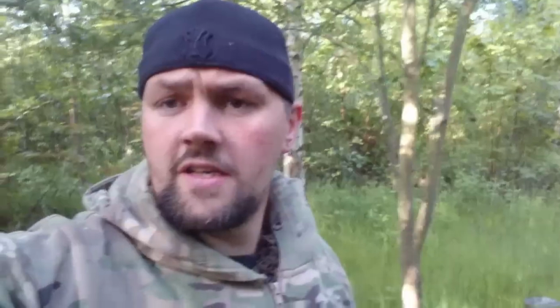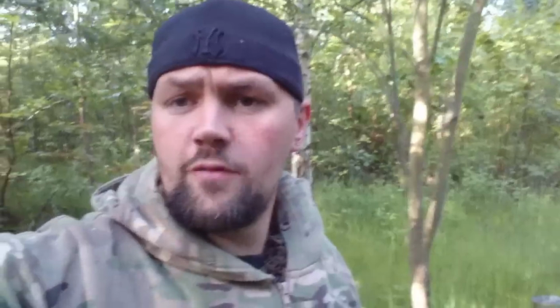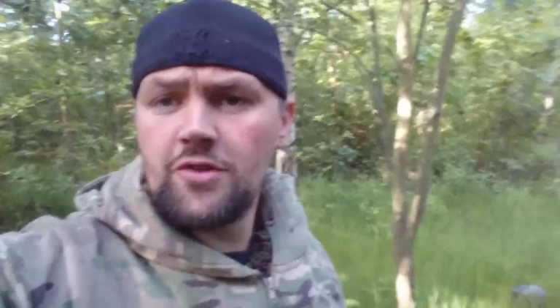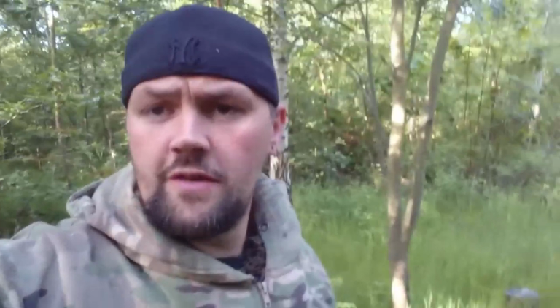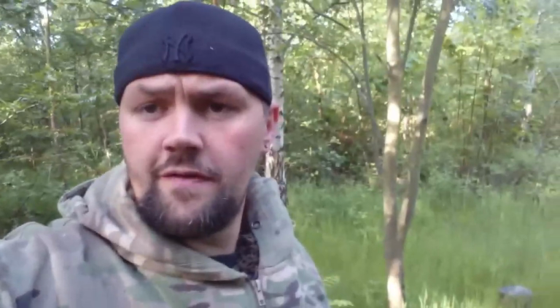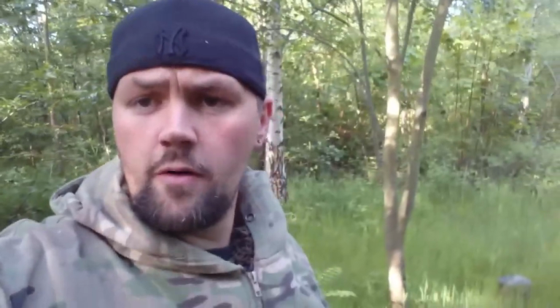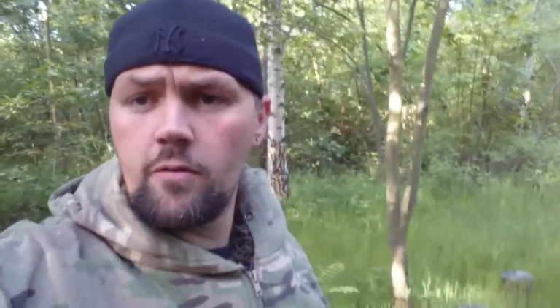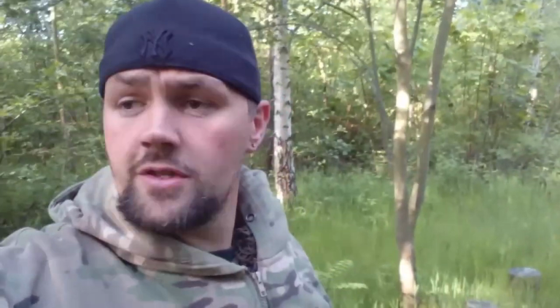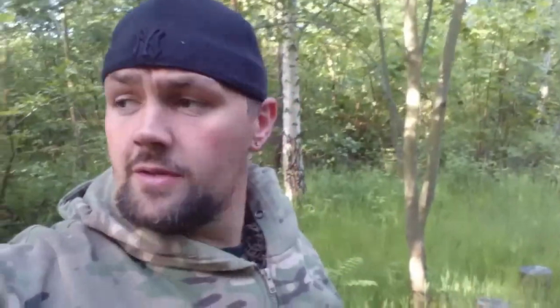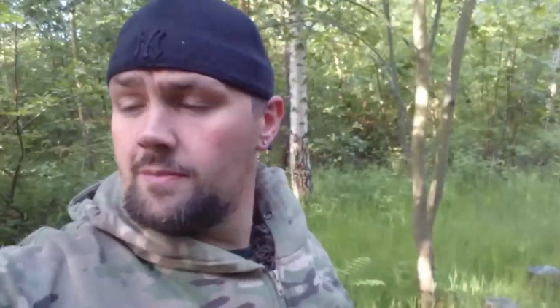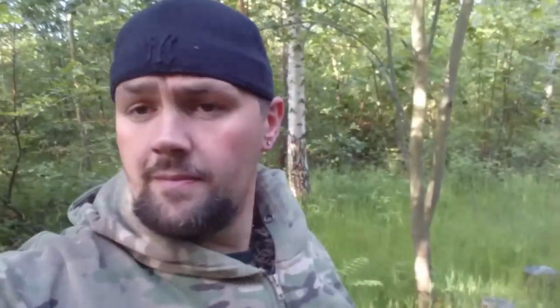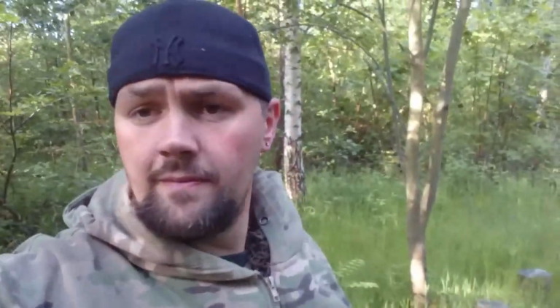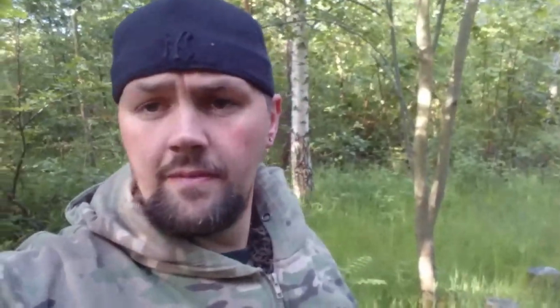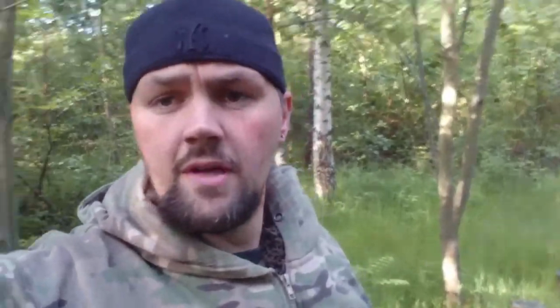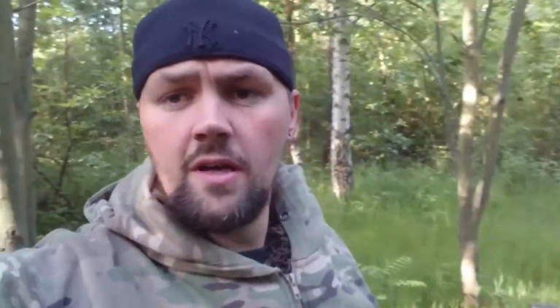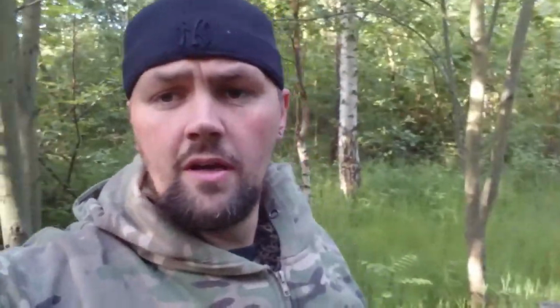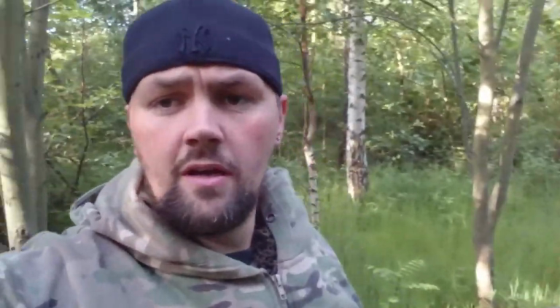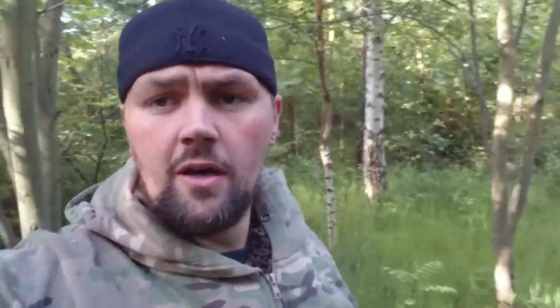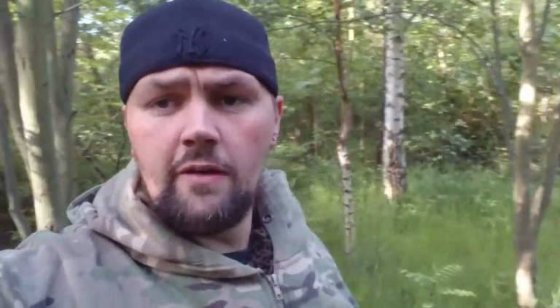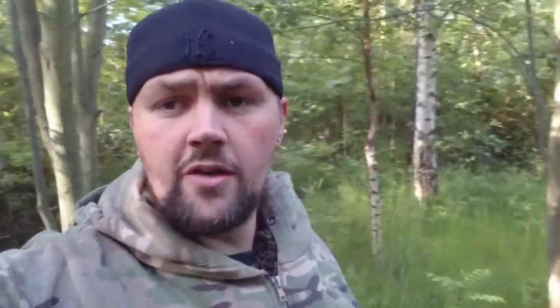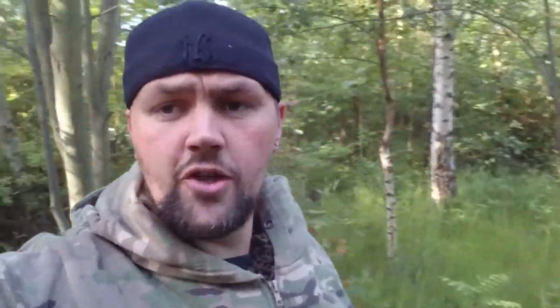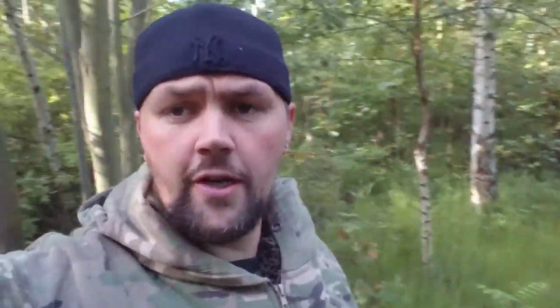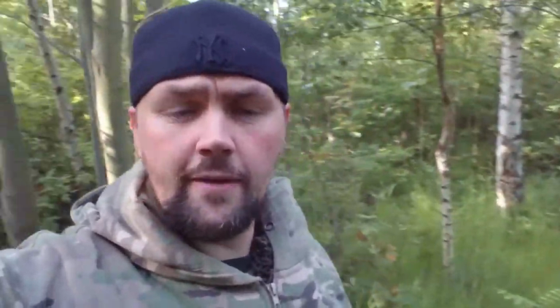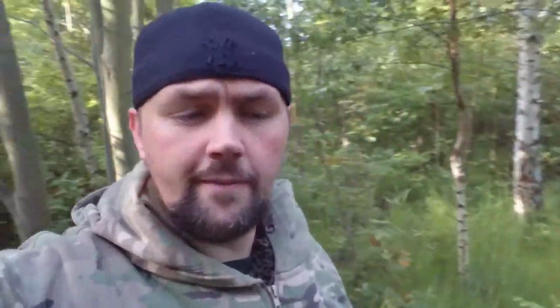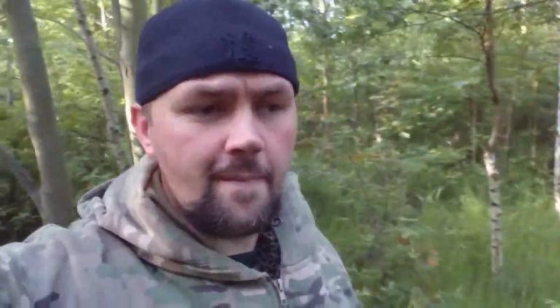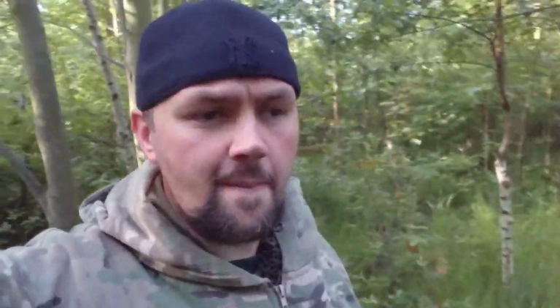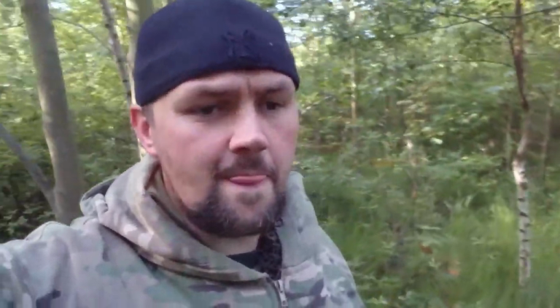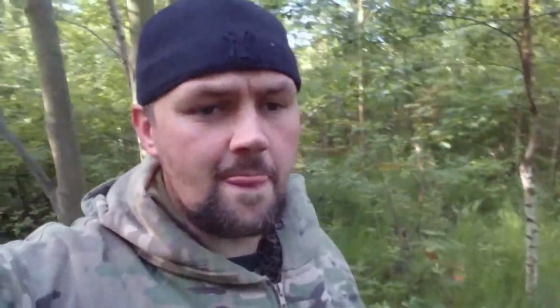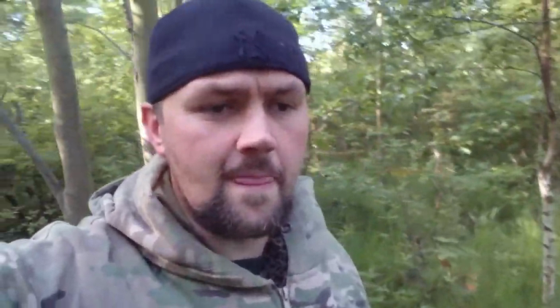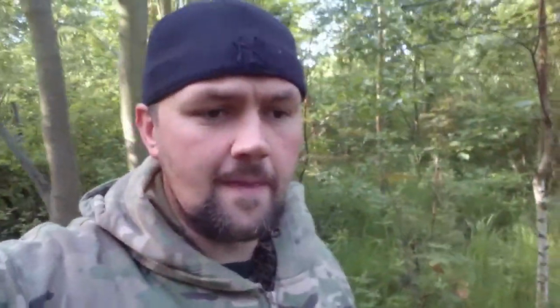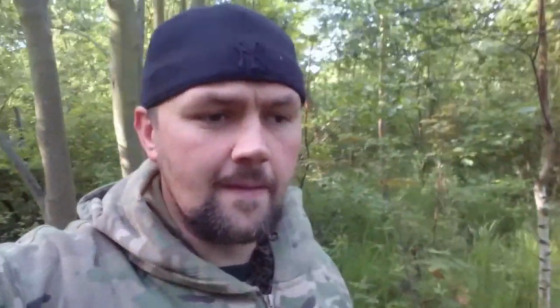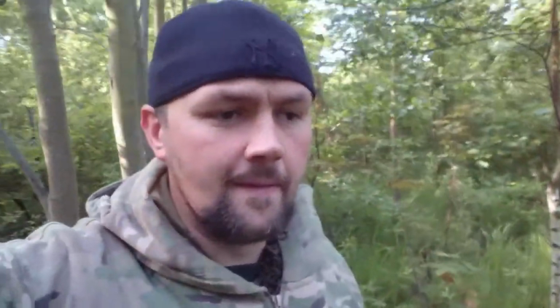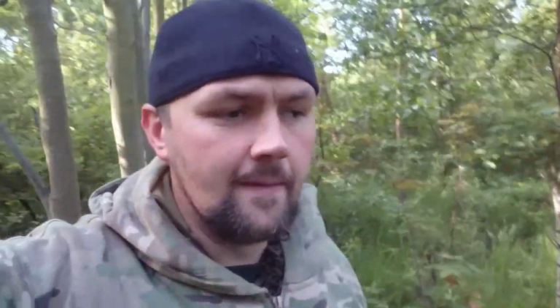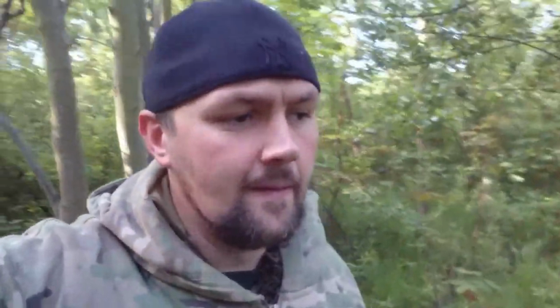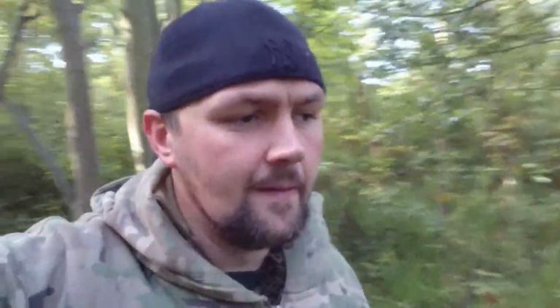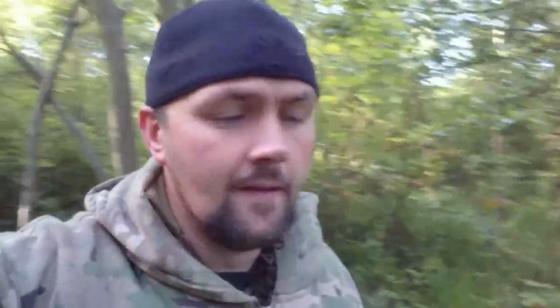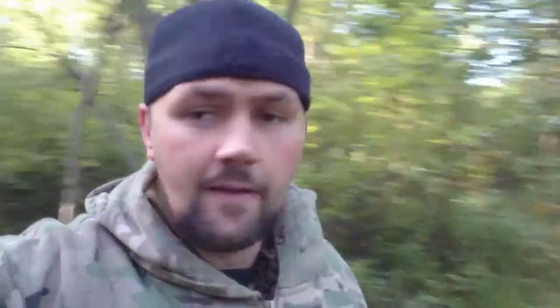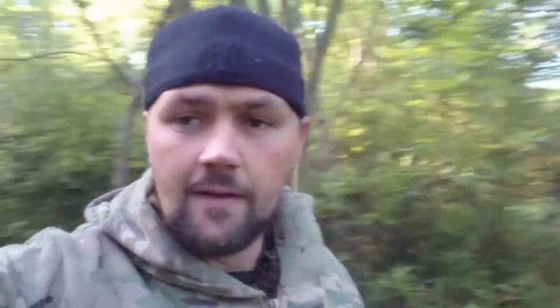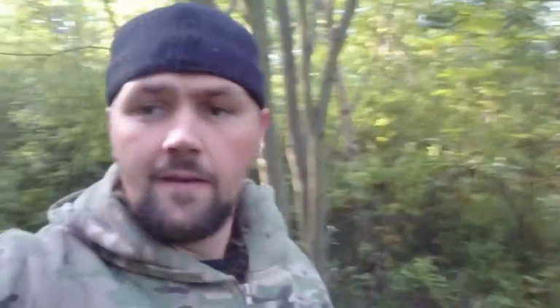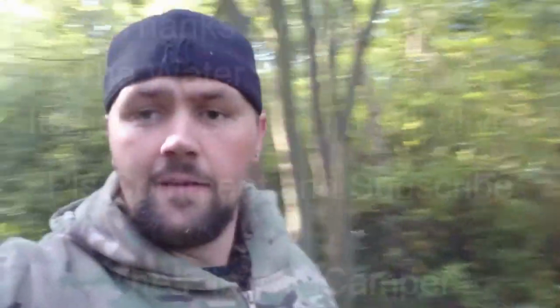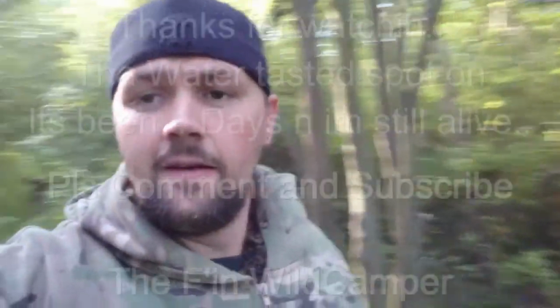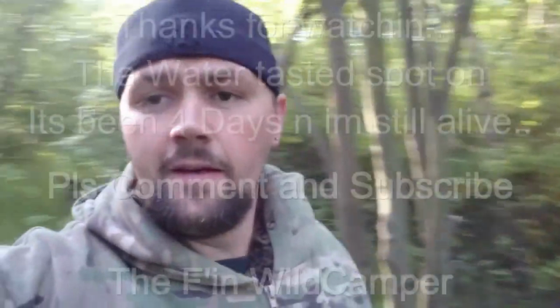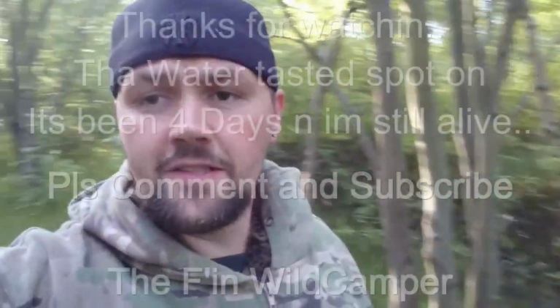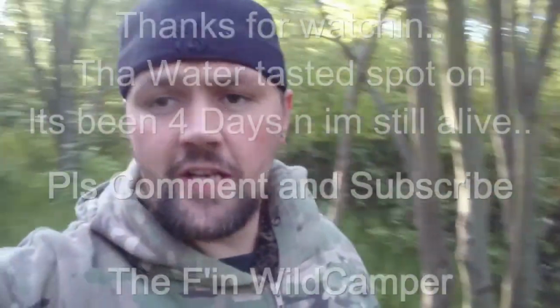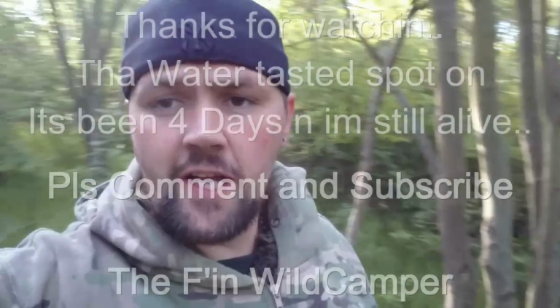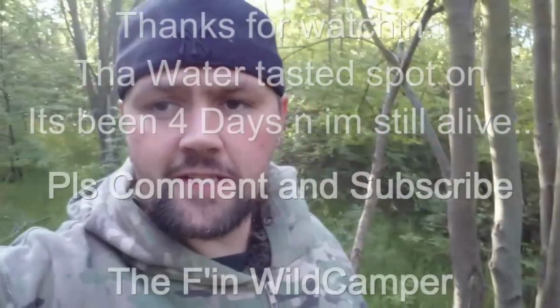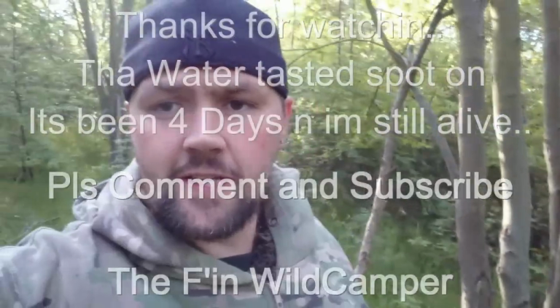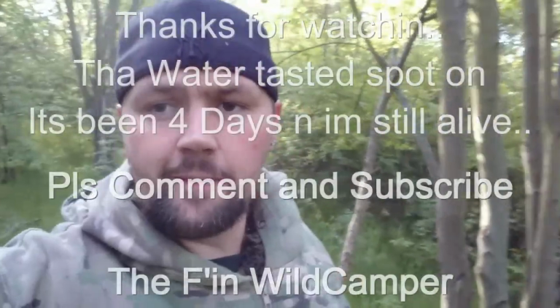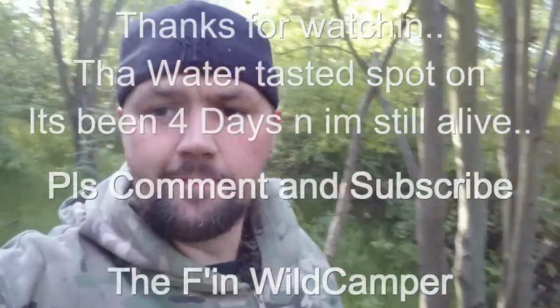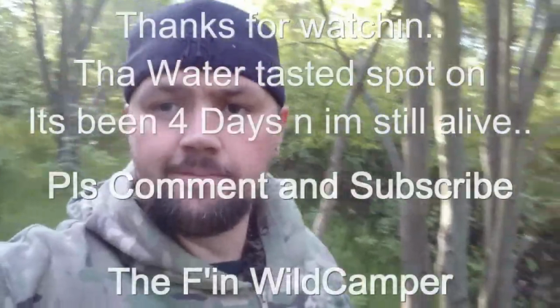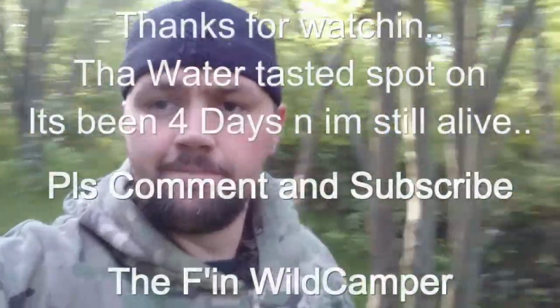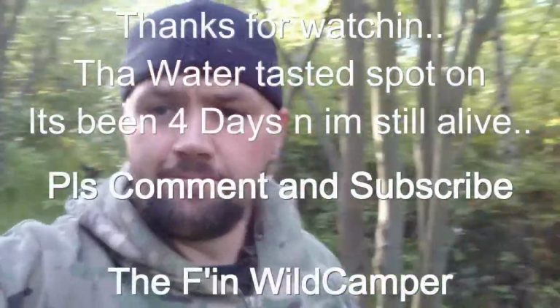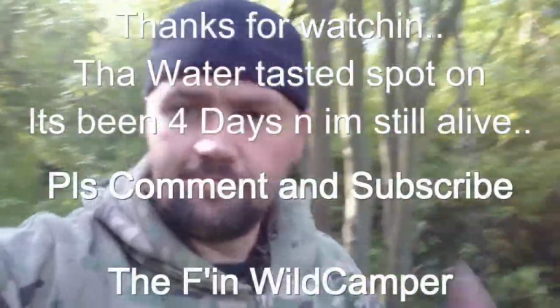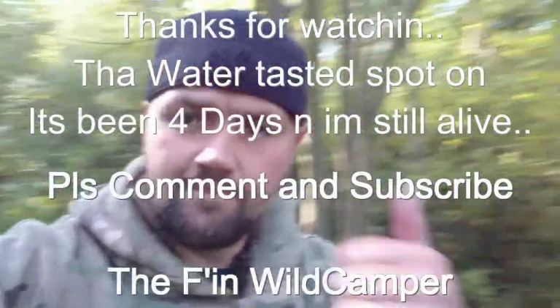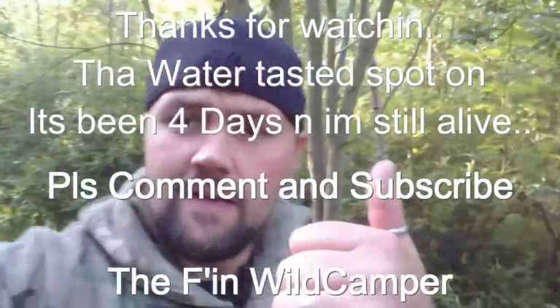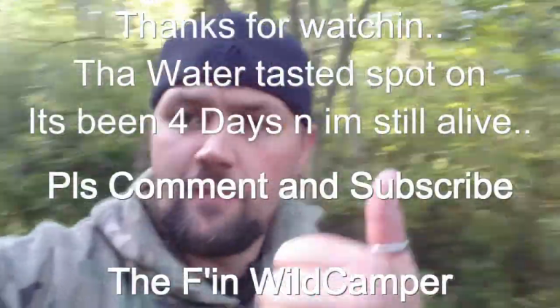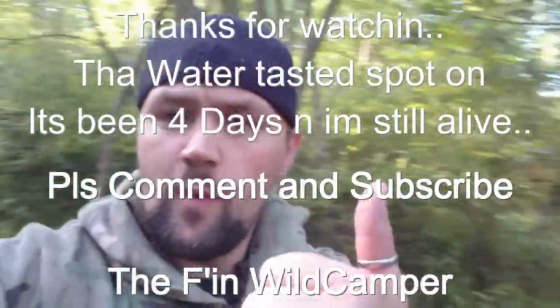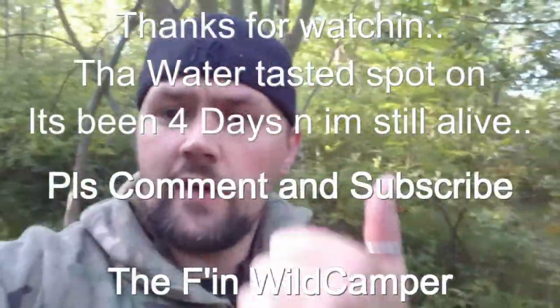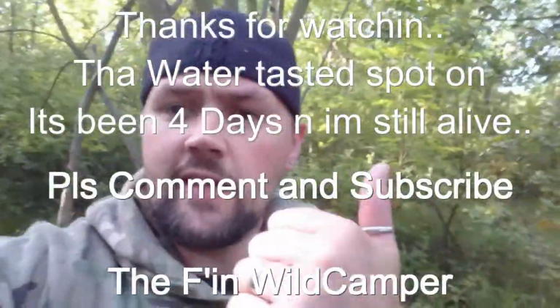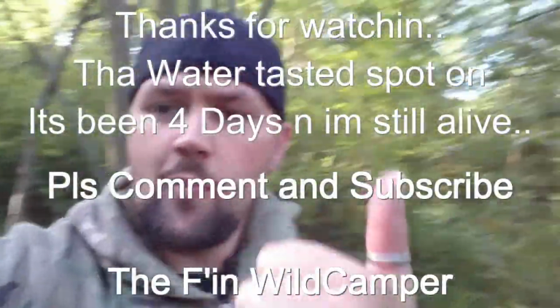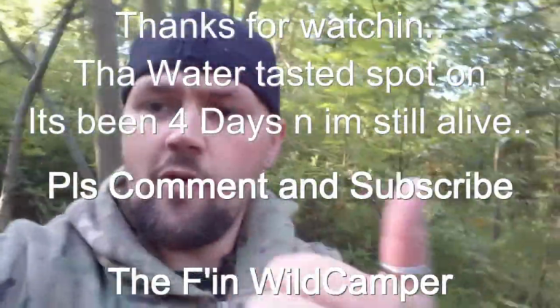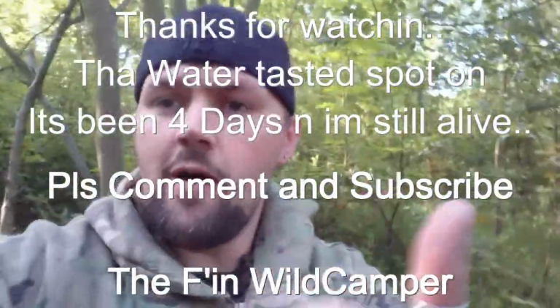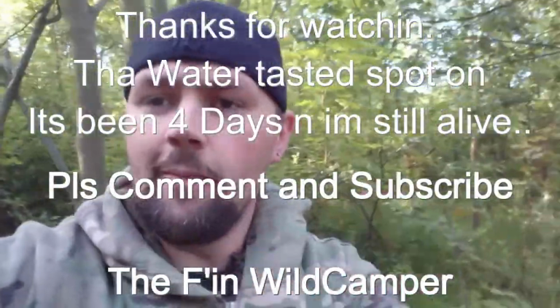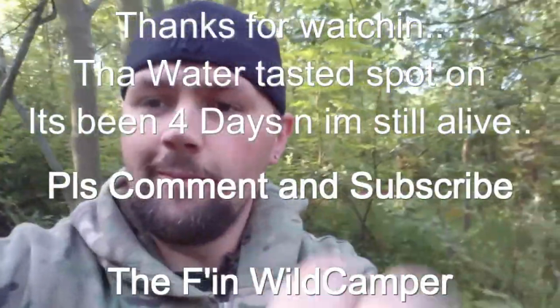Thanks for watching folks, hope you enjoyed it, and I'll see you next time. FN Wild Camper out.